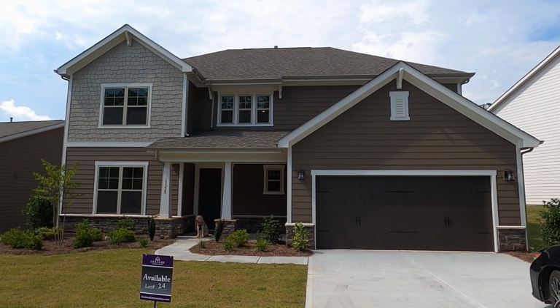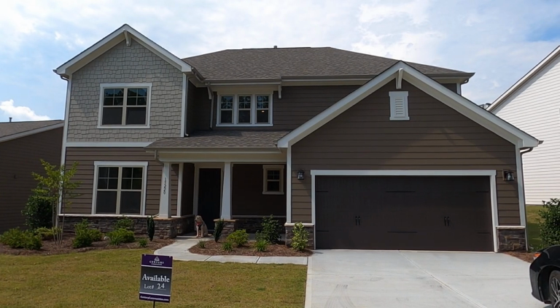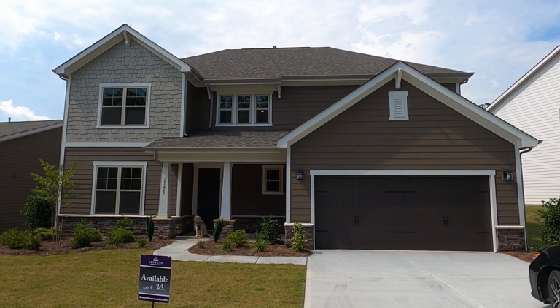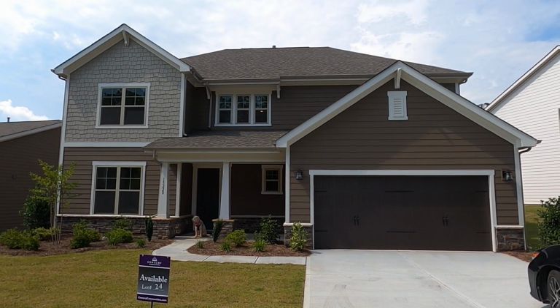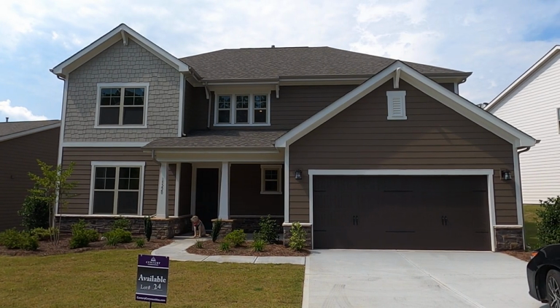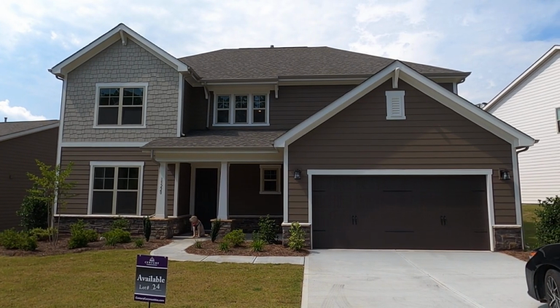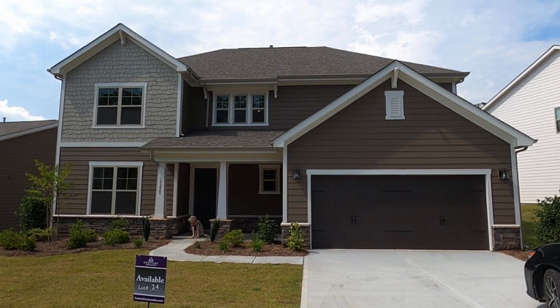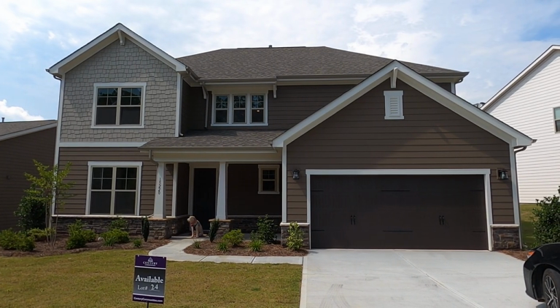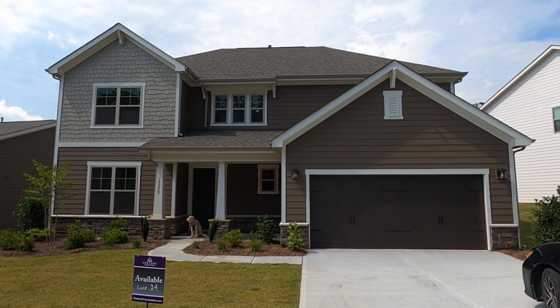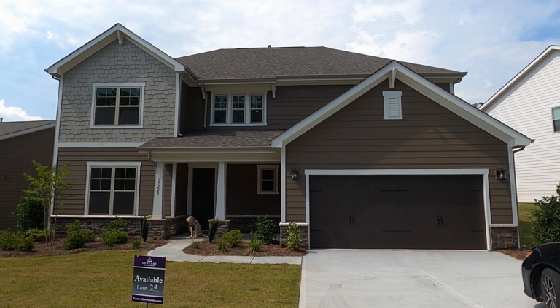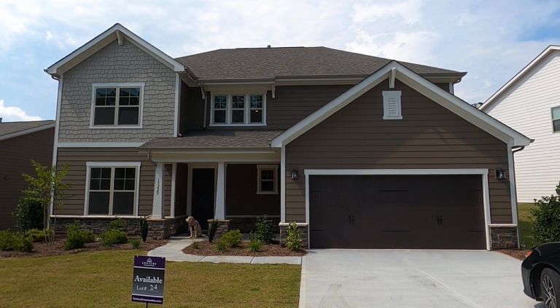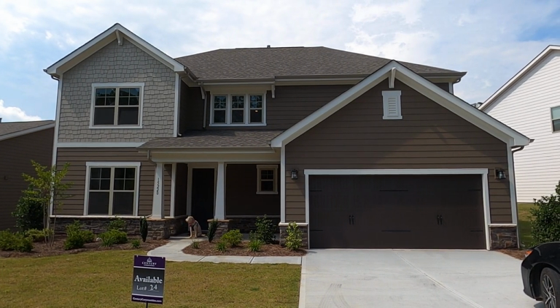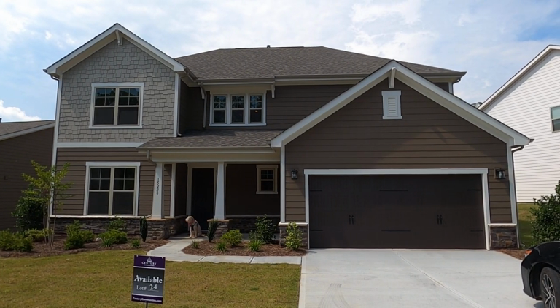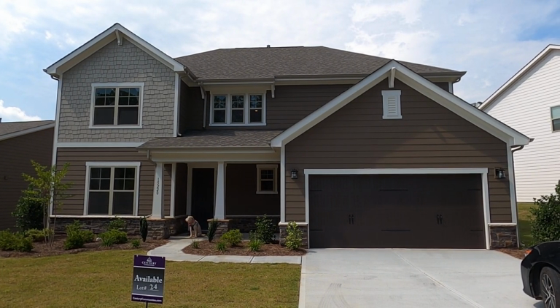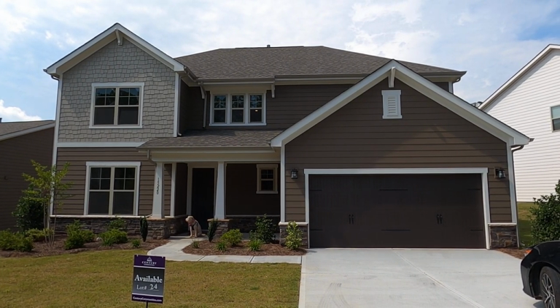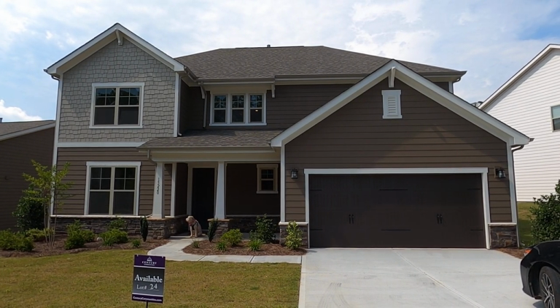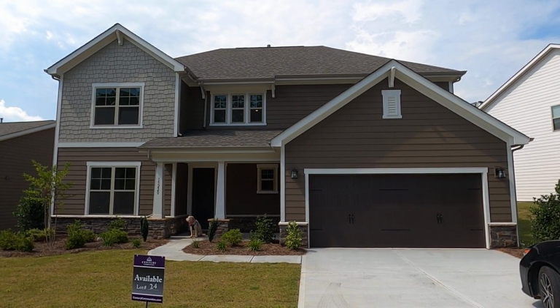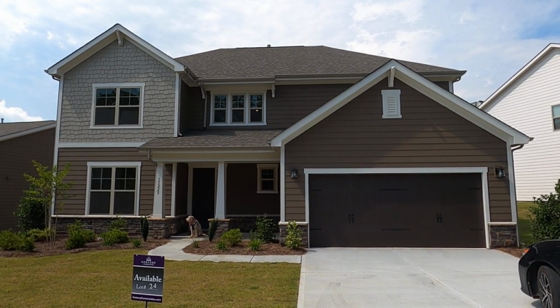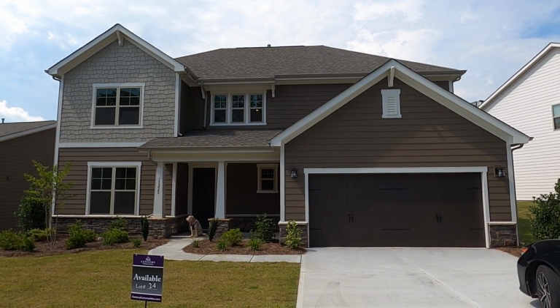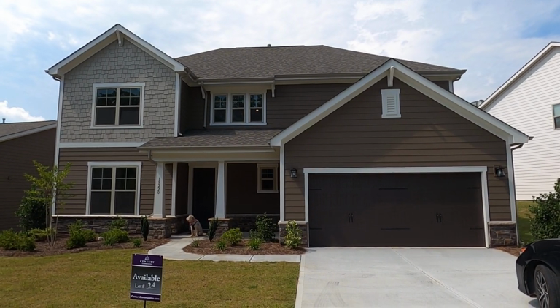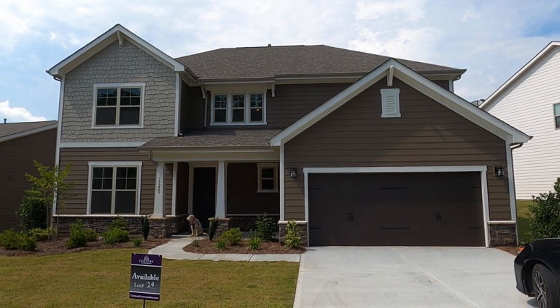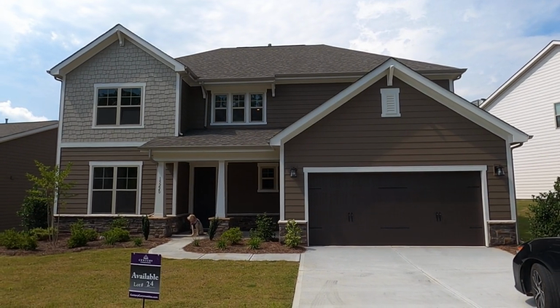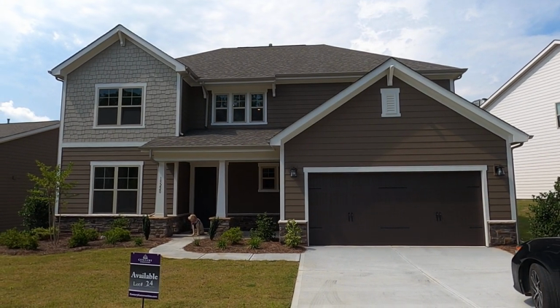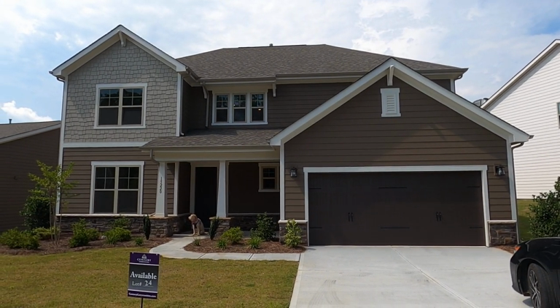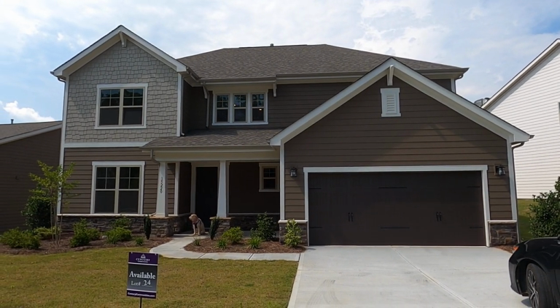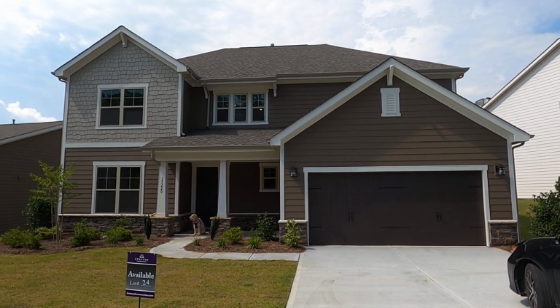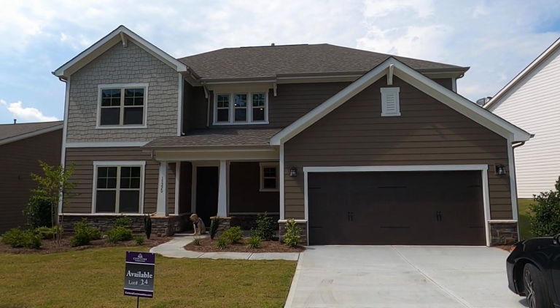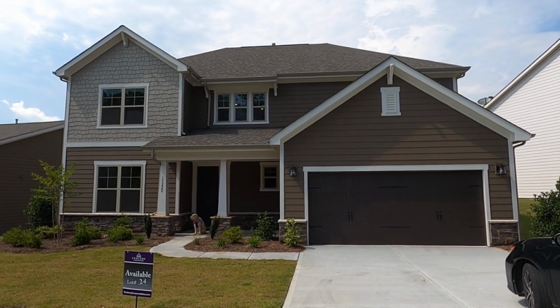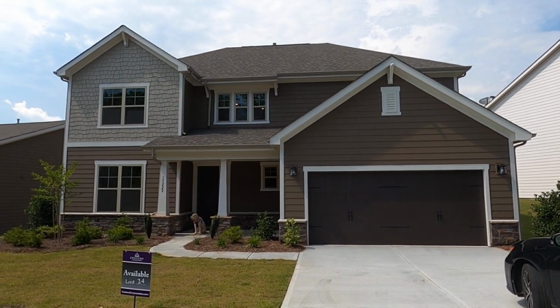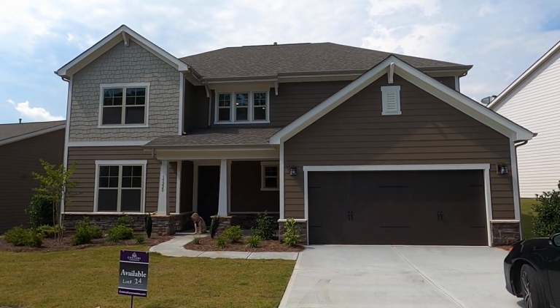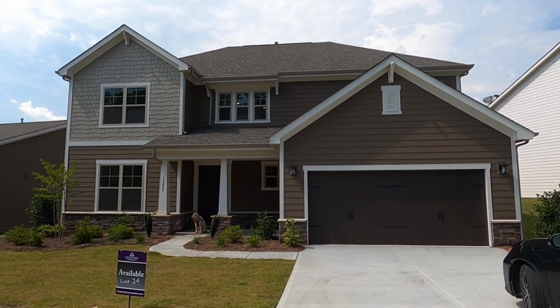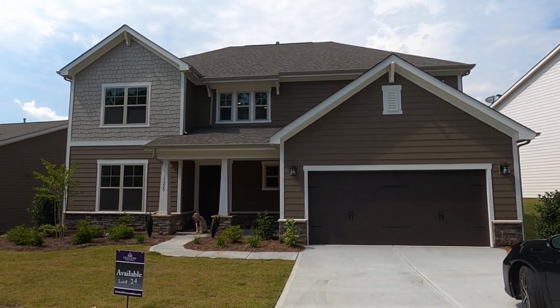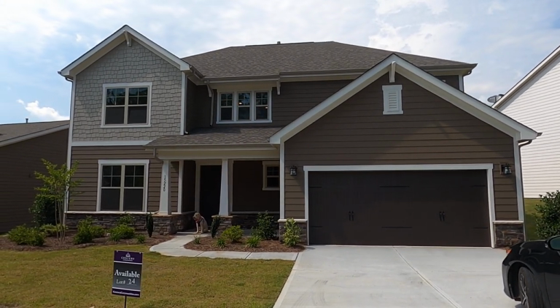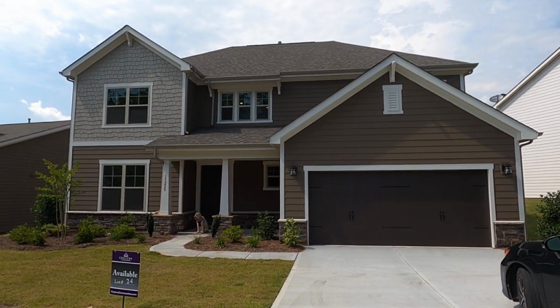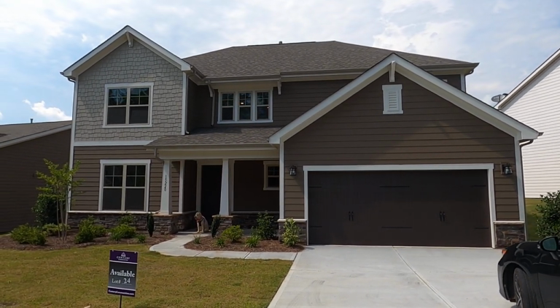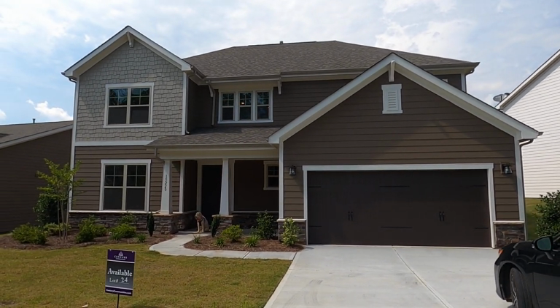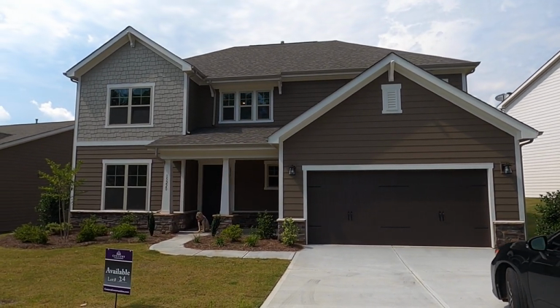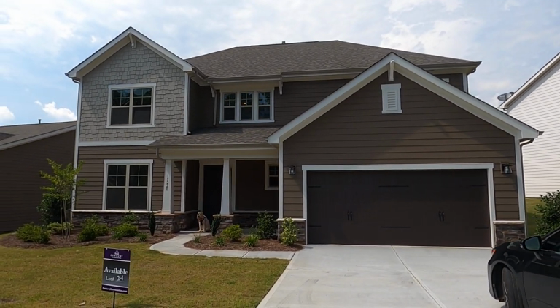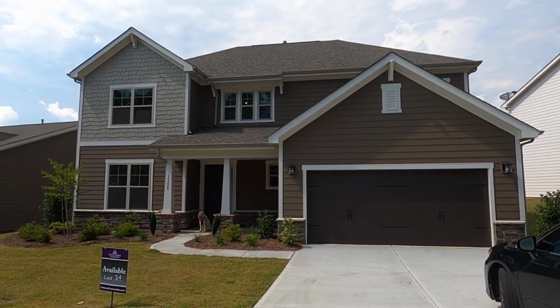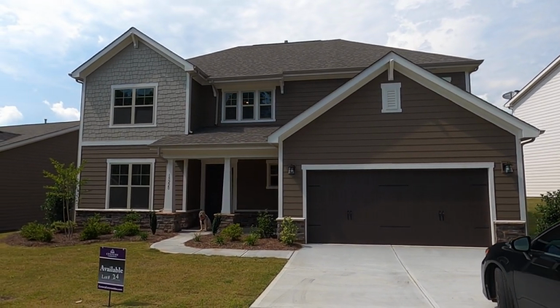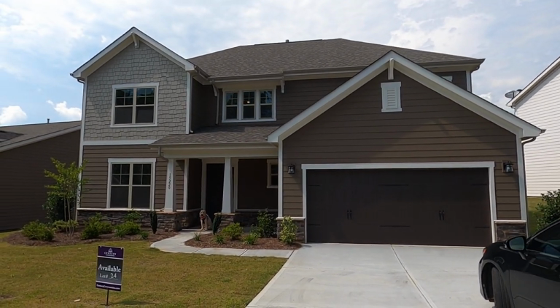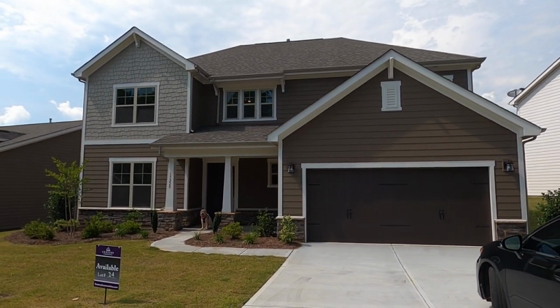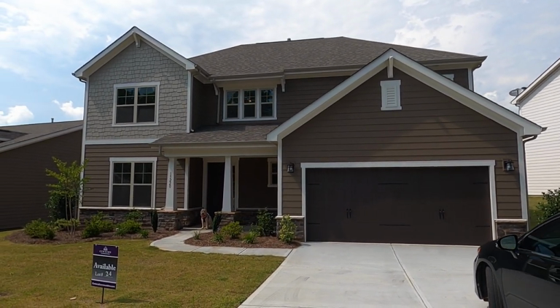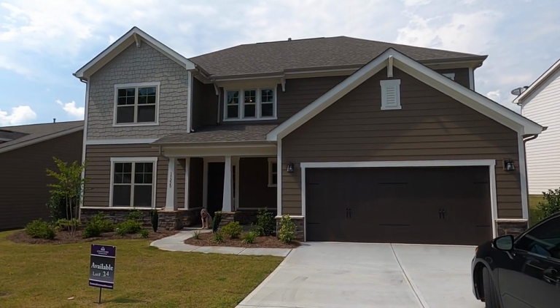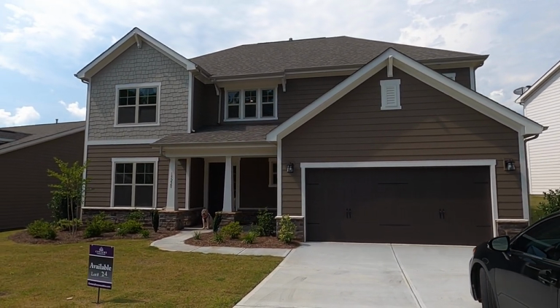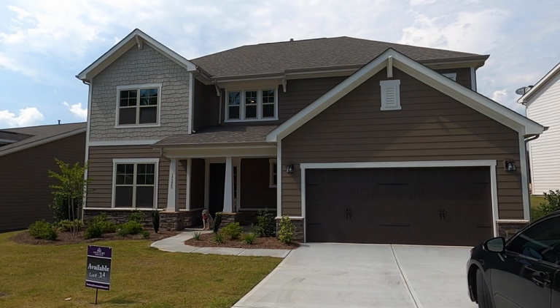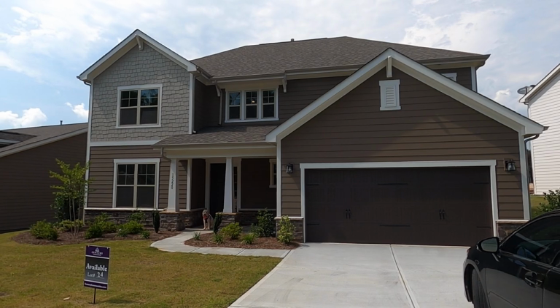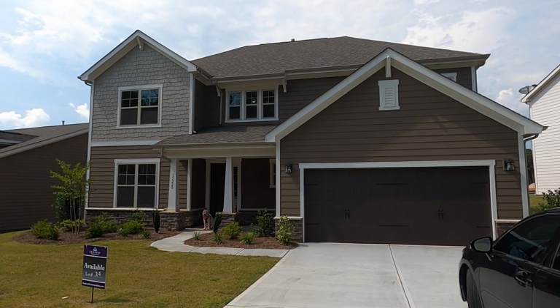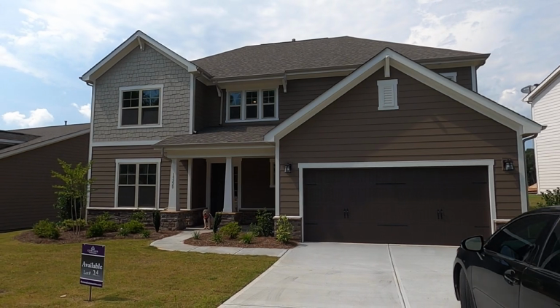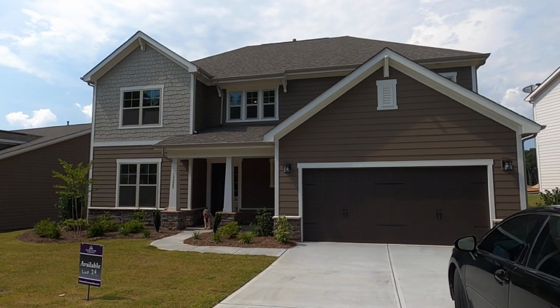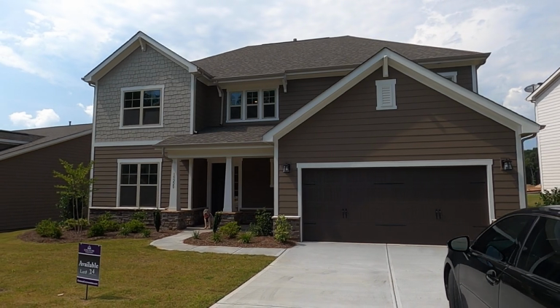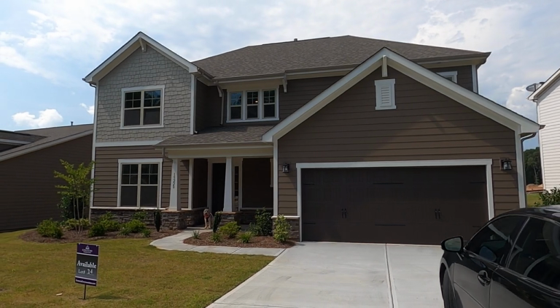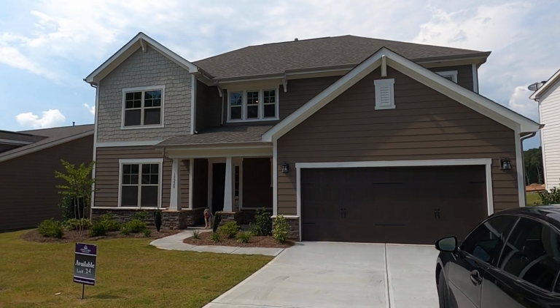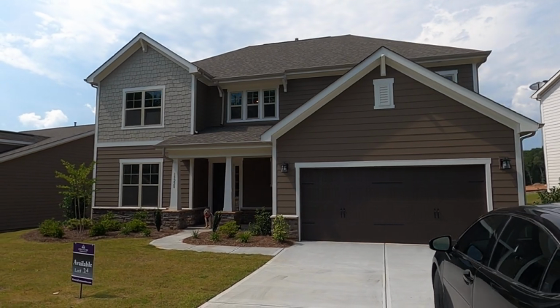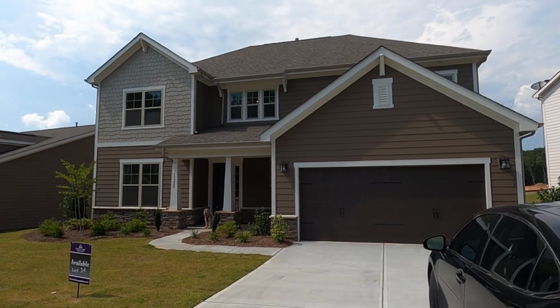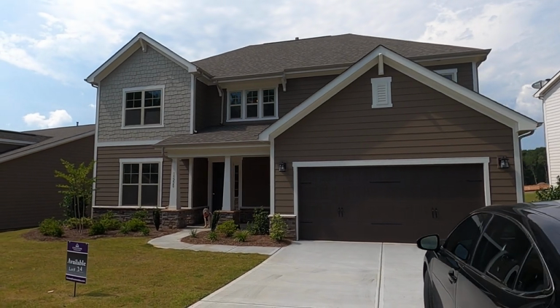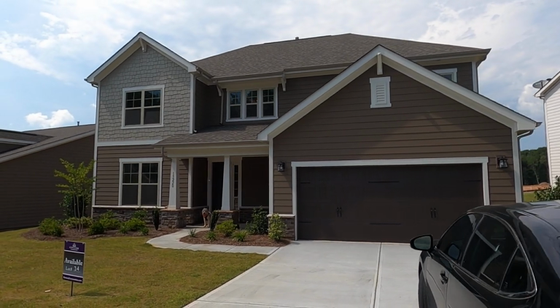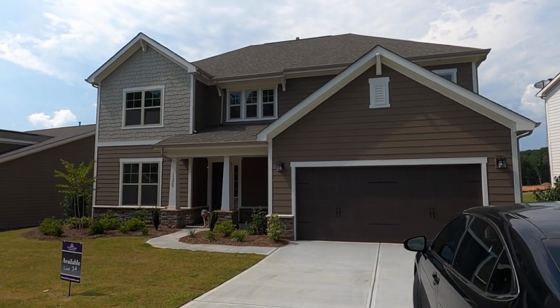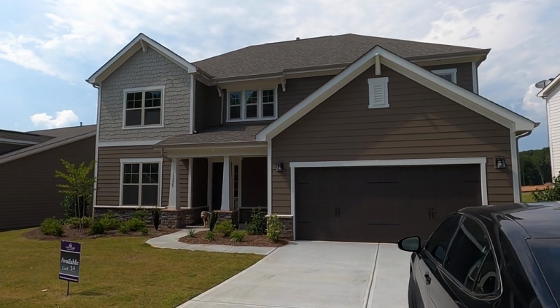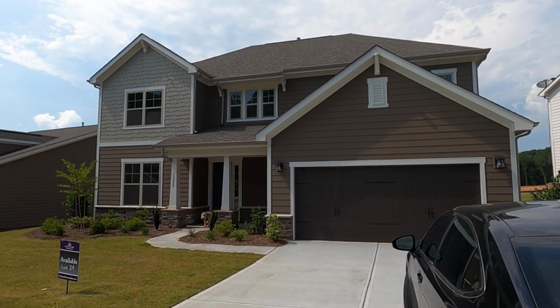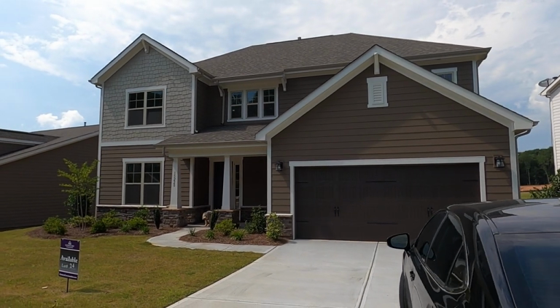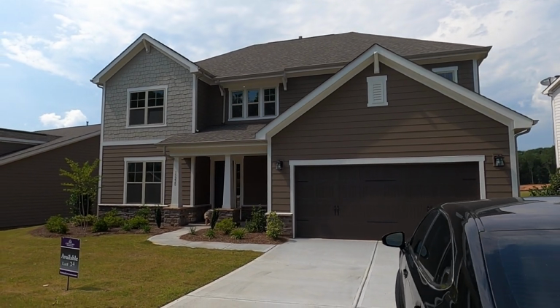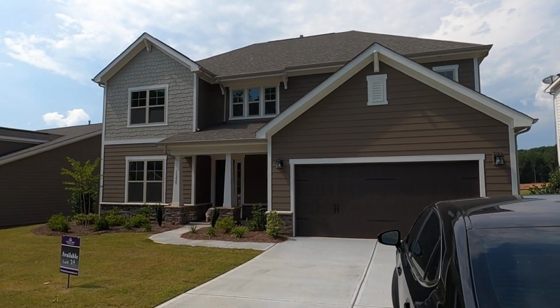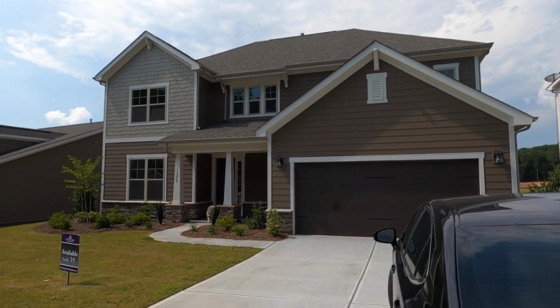Hey, it's Roger. I'm on location at Century Communities Beckett Cove. Looks like a real estate dog up on the front porch.